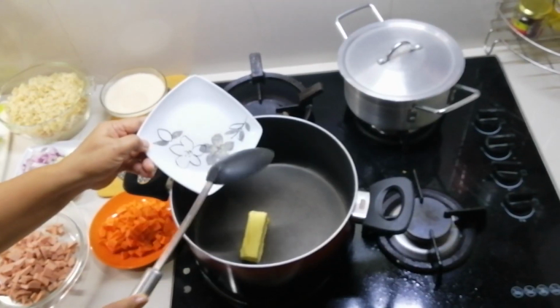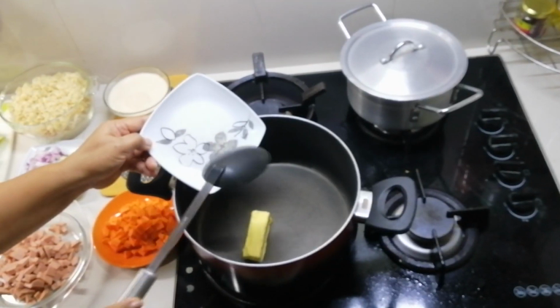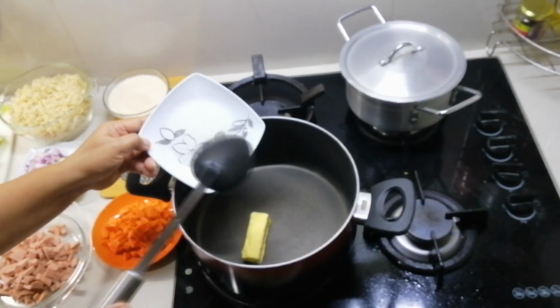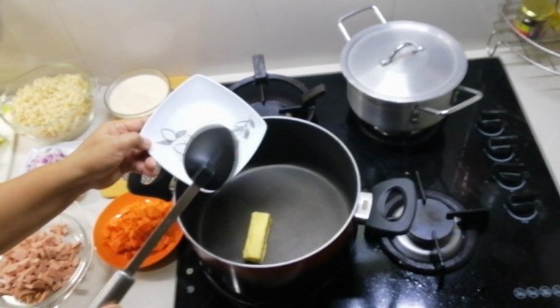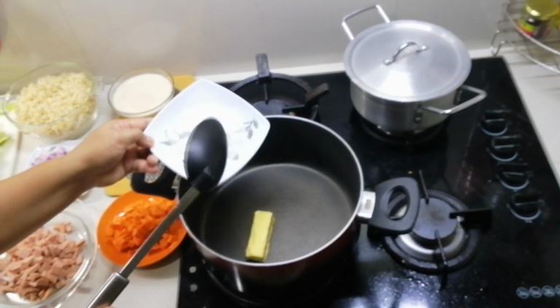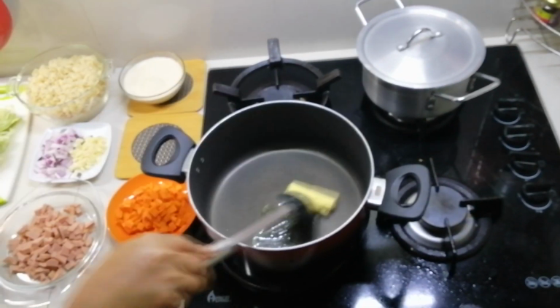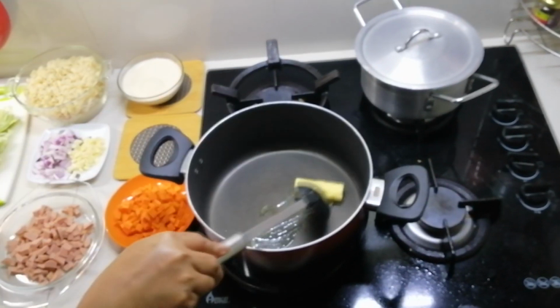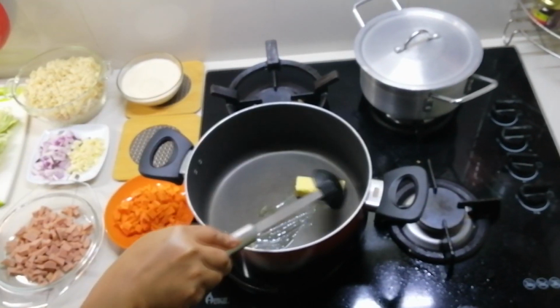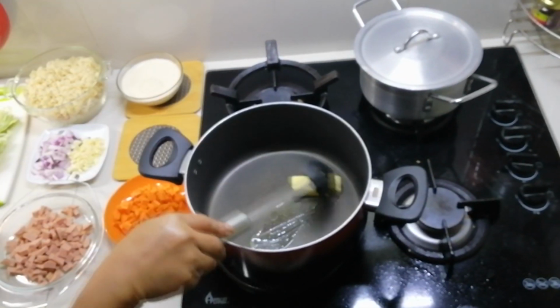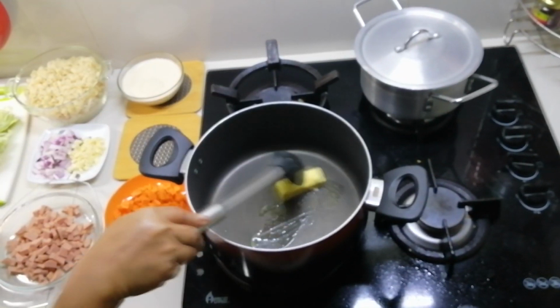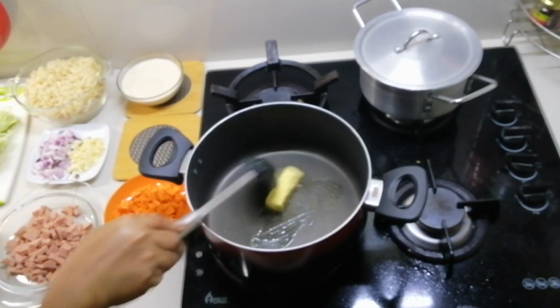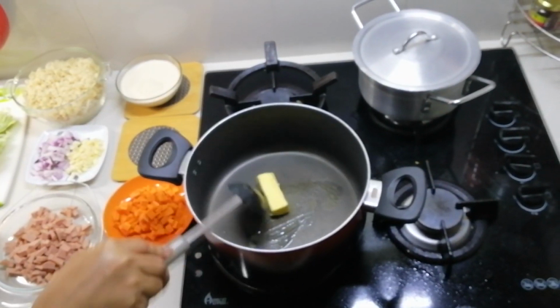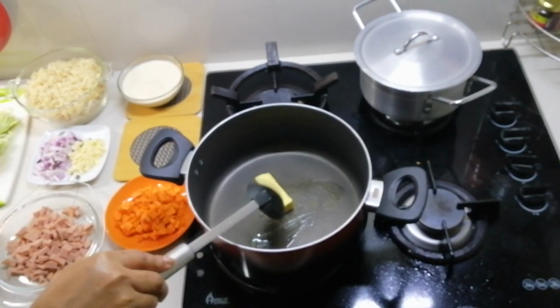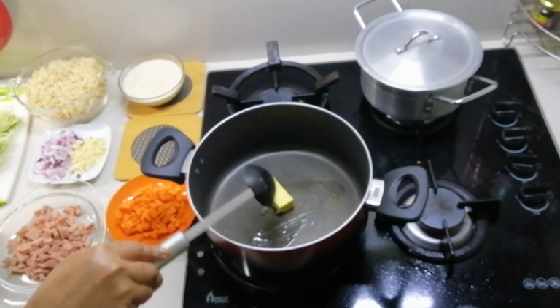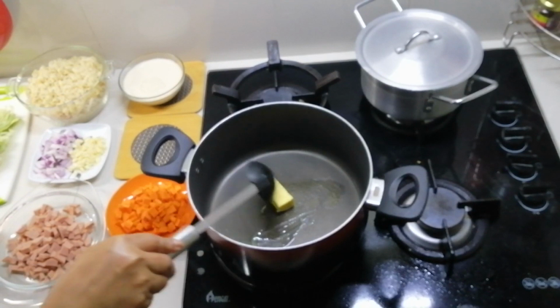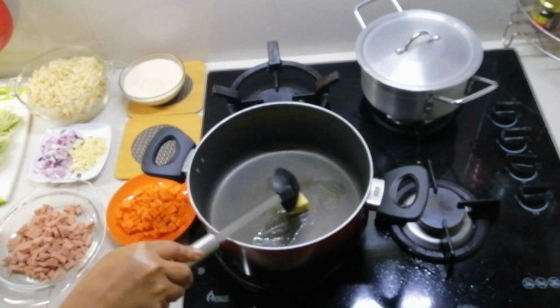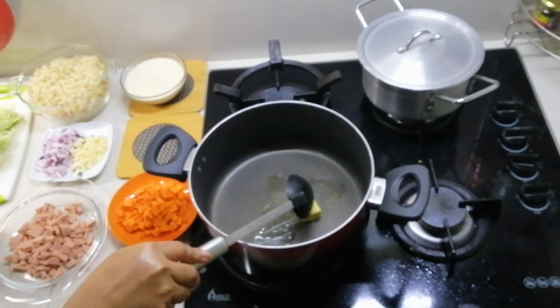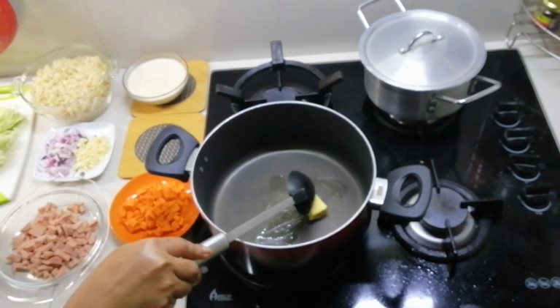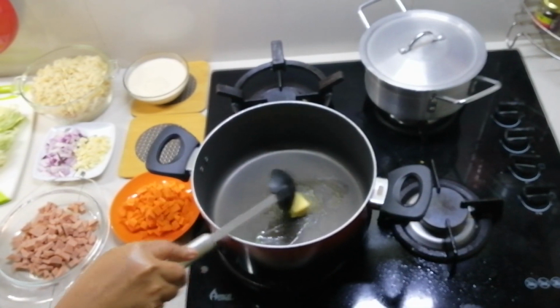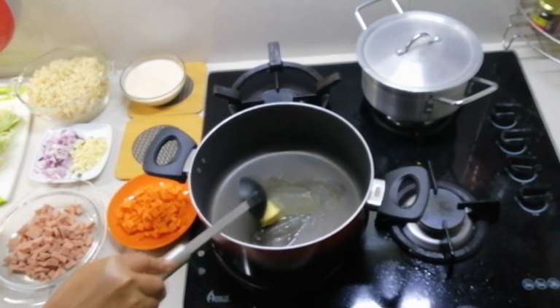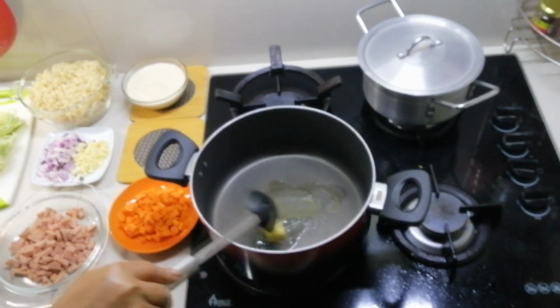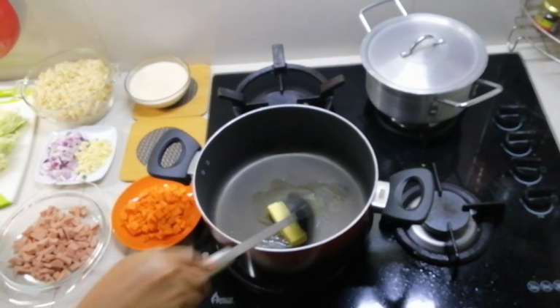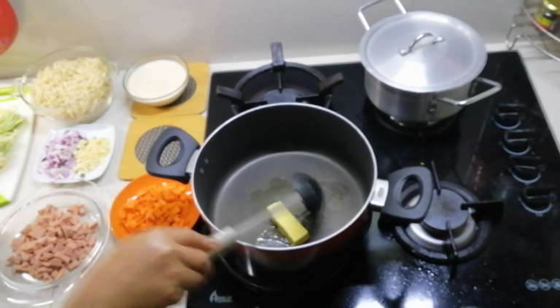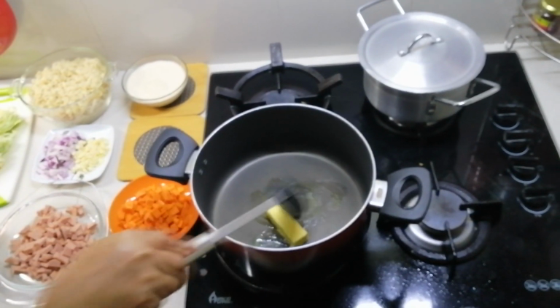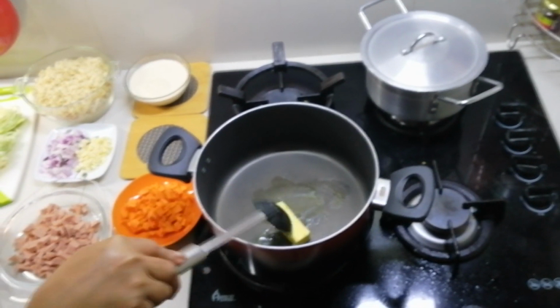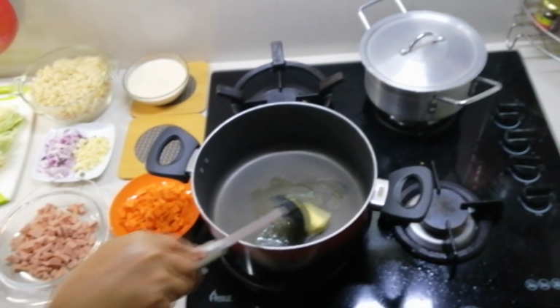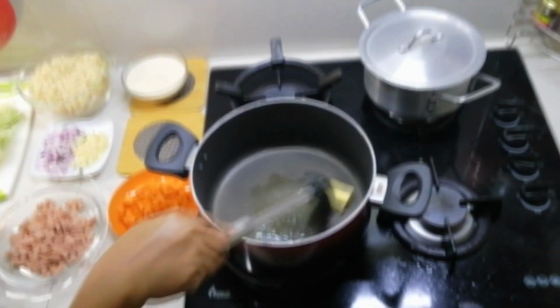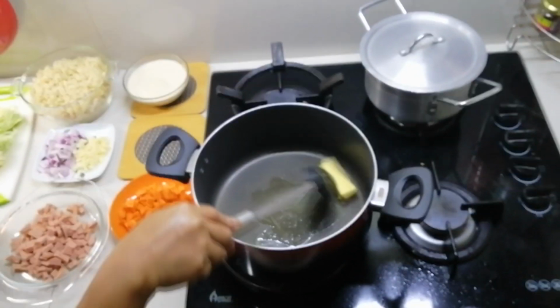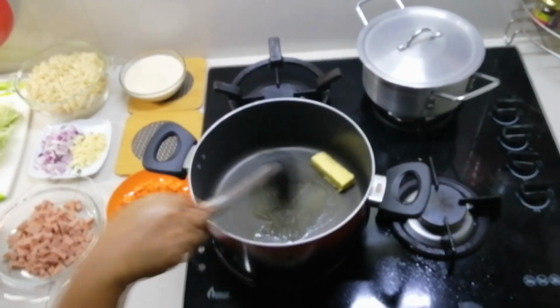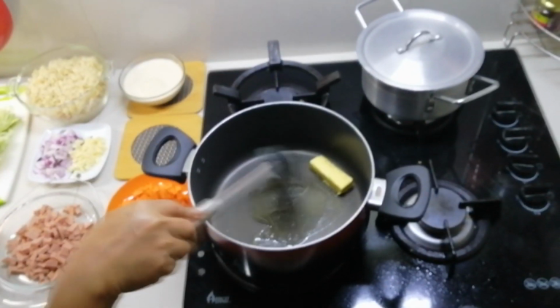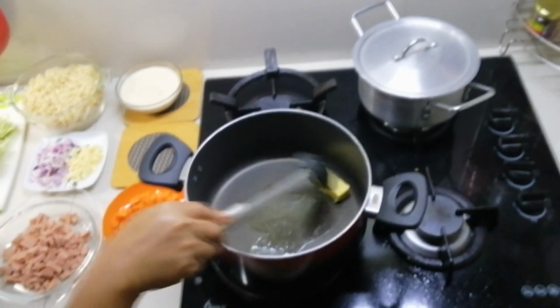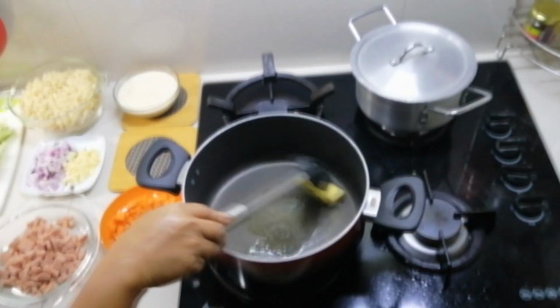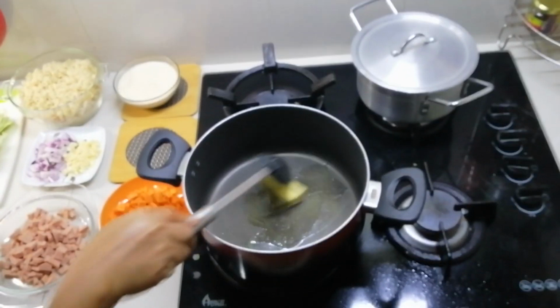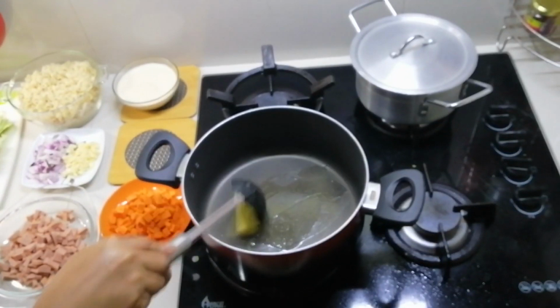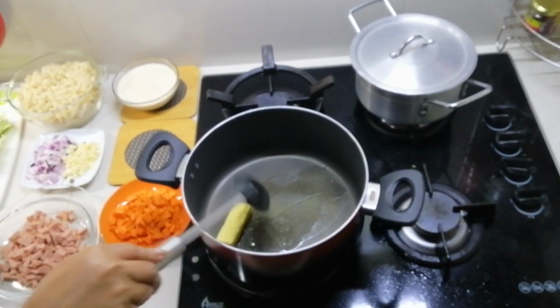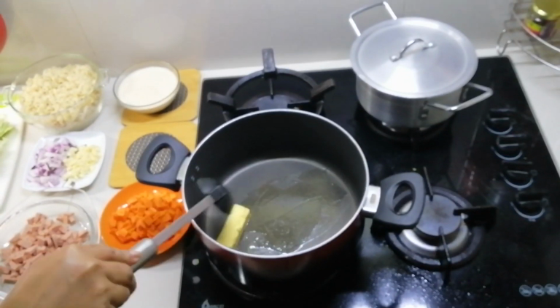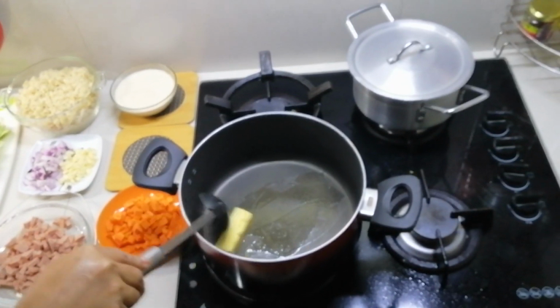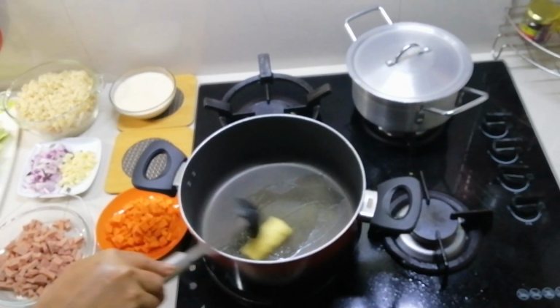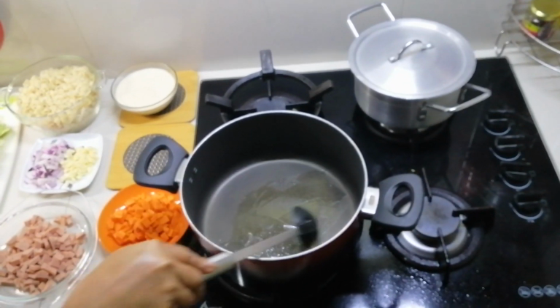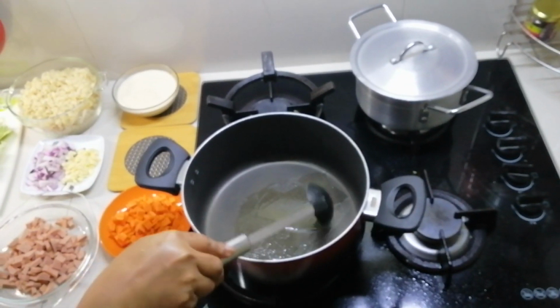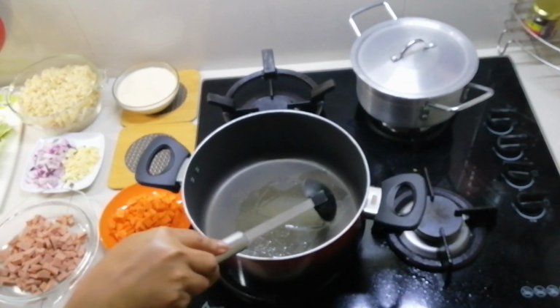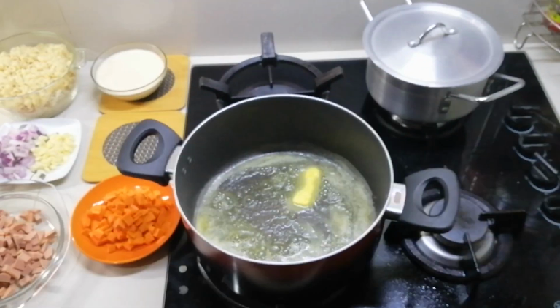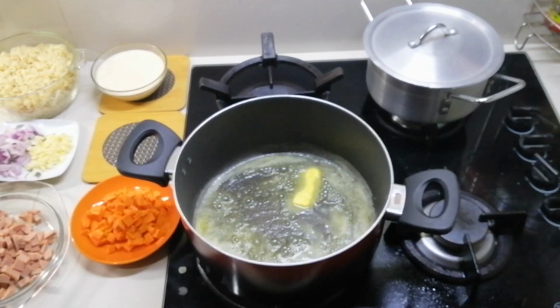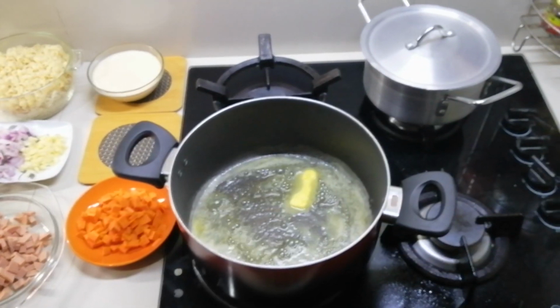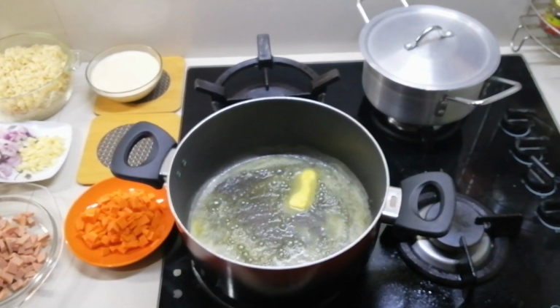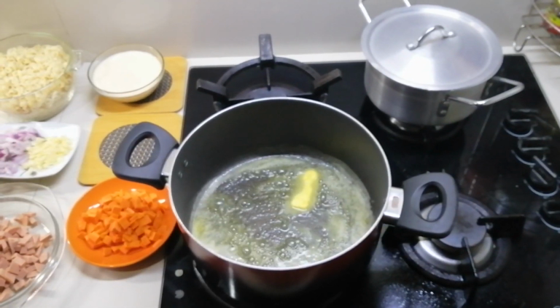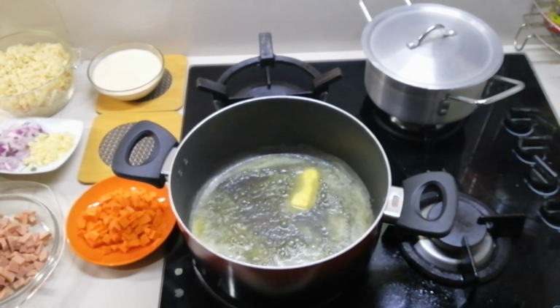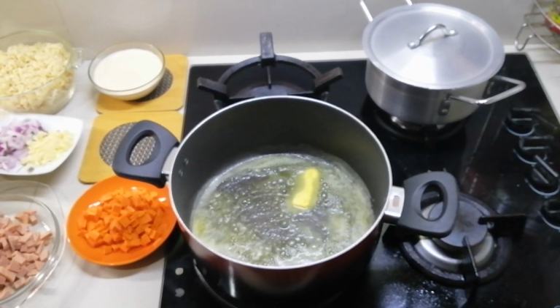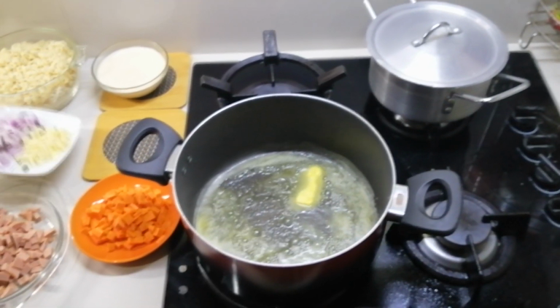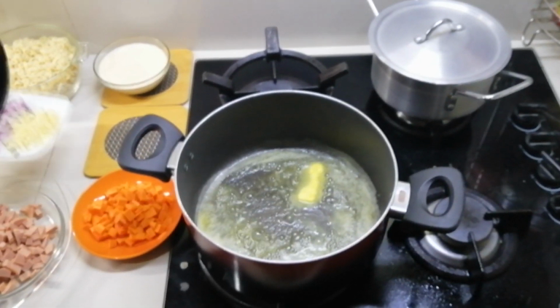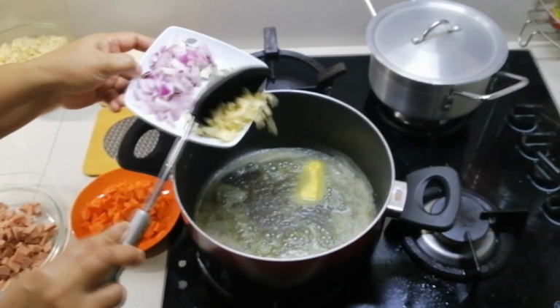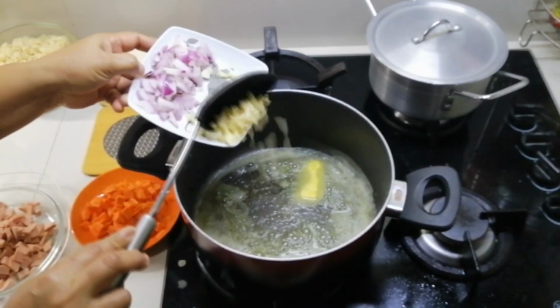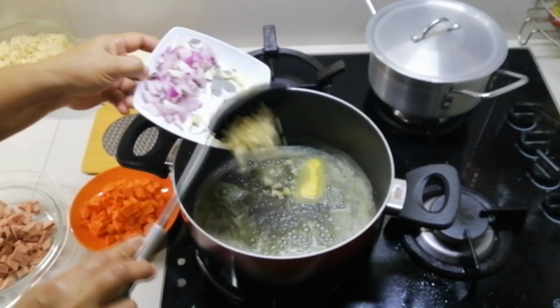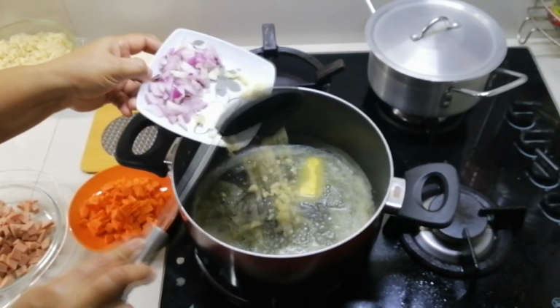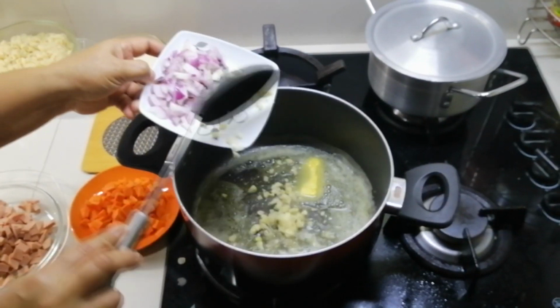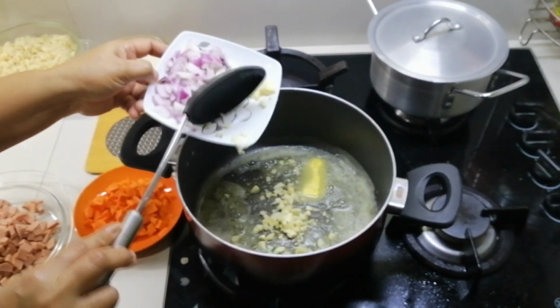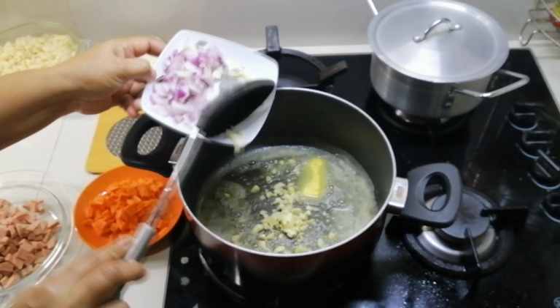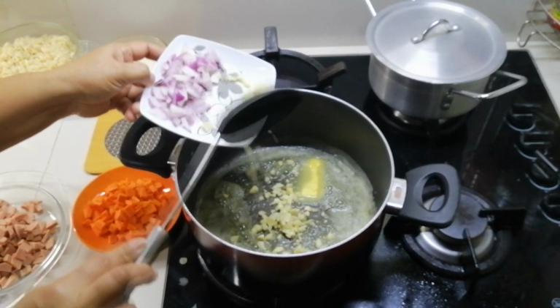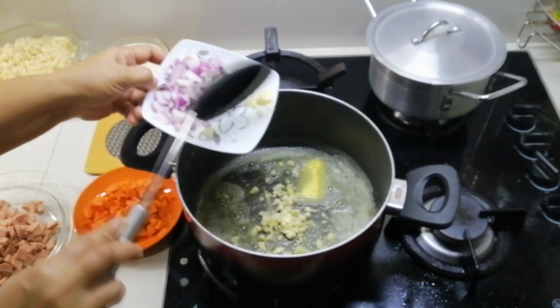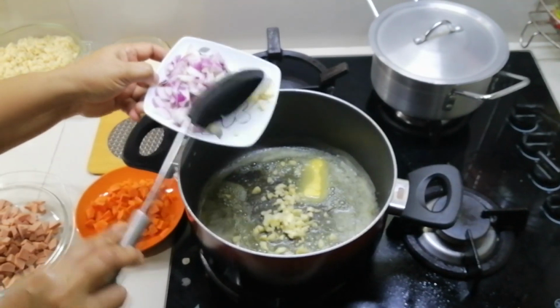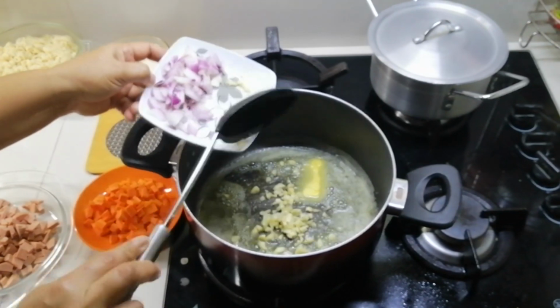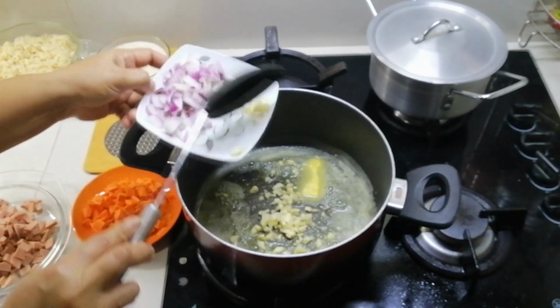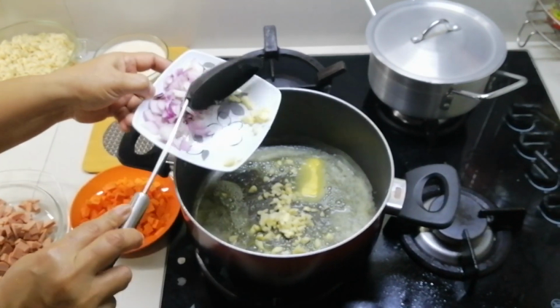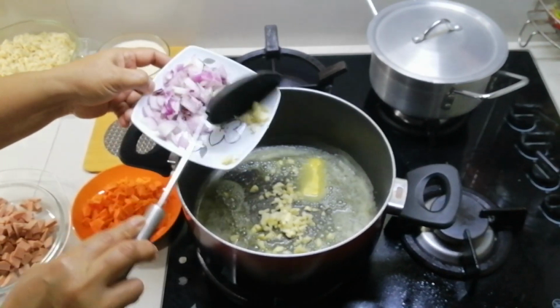We used butter because it adds more flavor instead of the normal cooking oil, and of course garlic and onion to sauté.